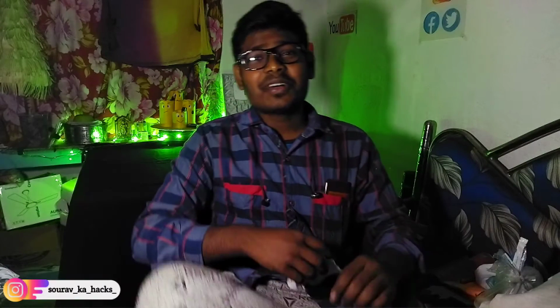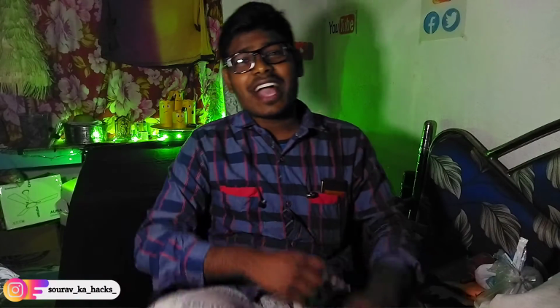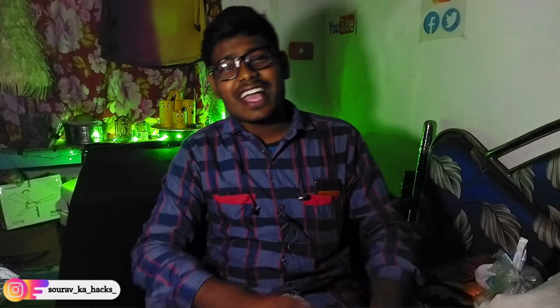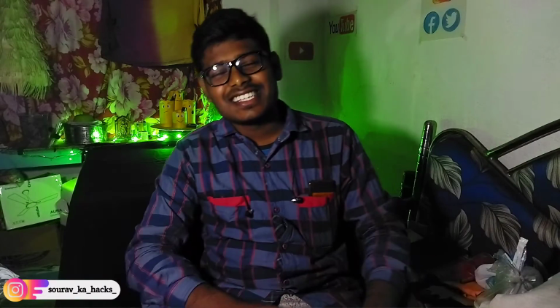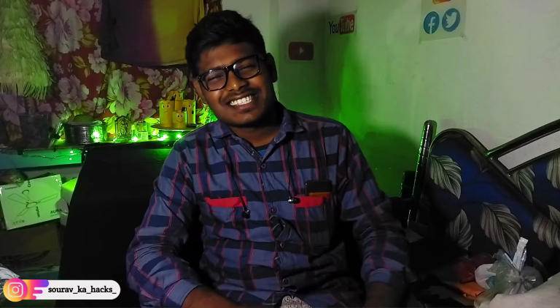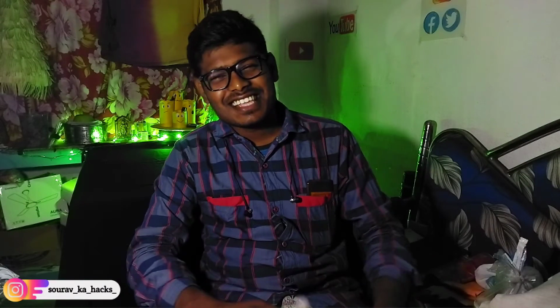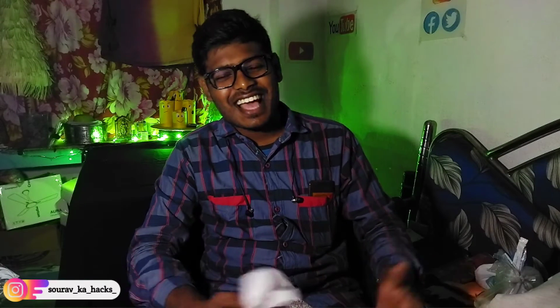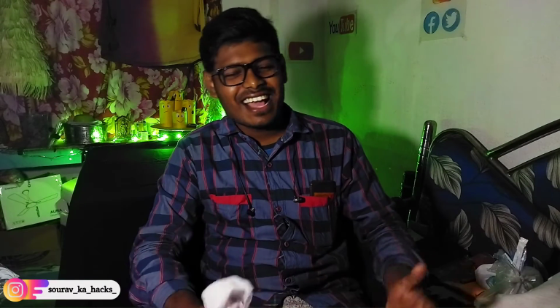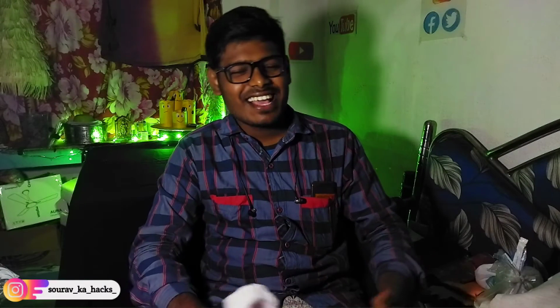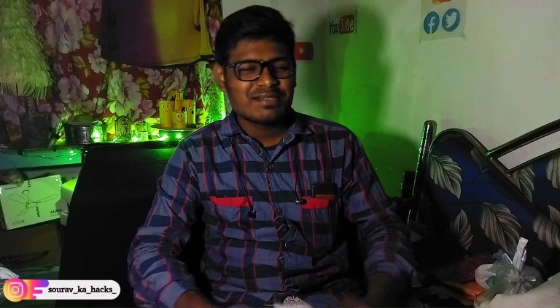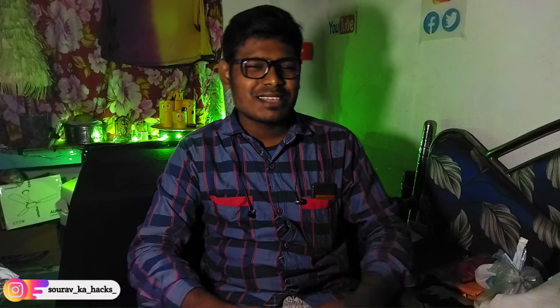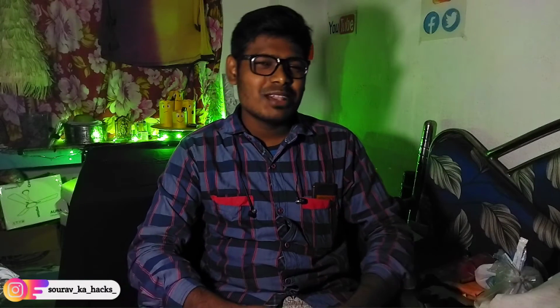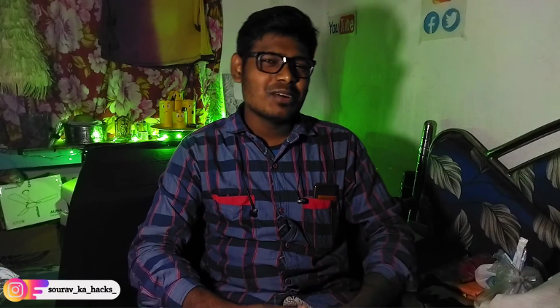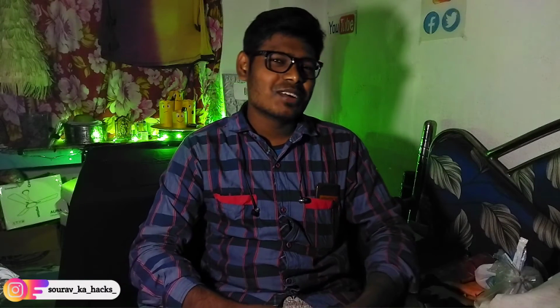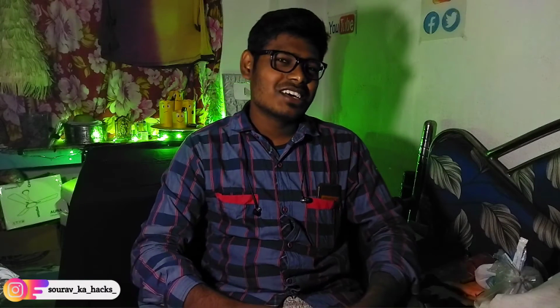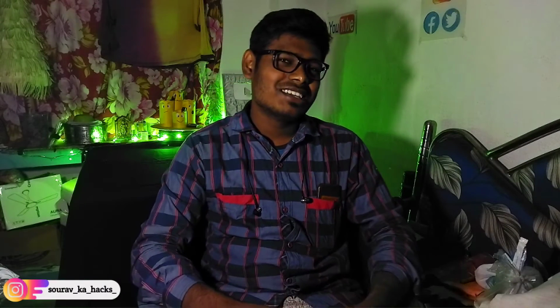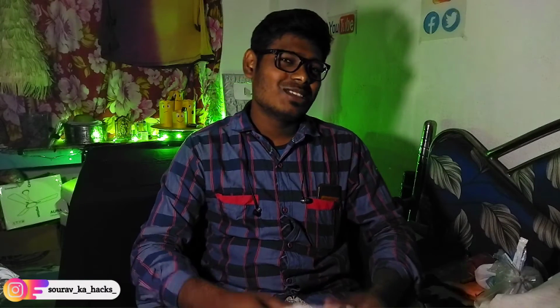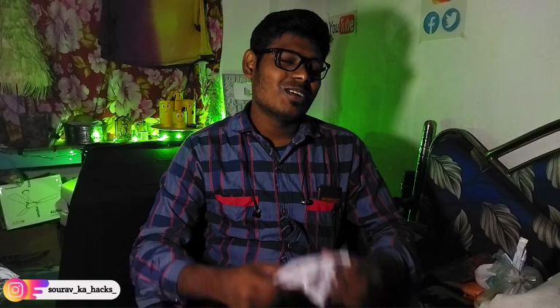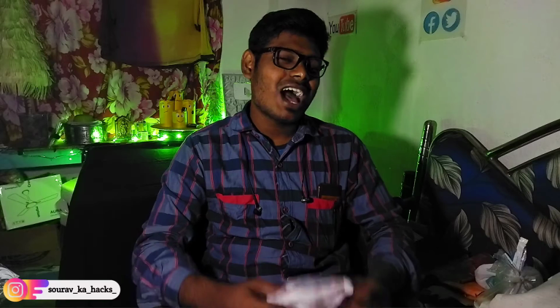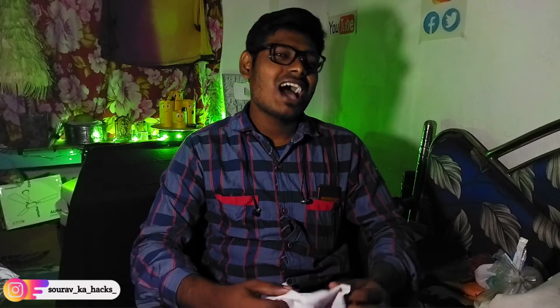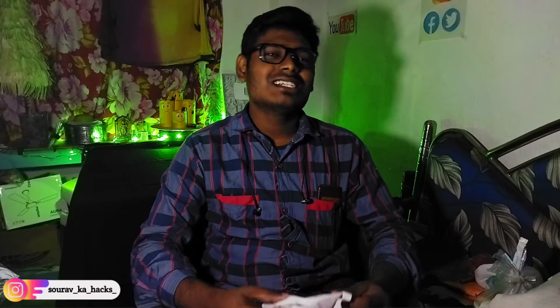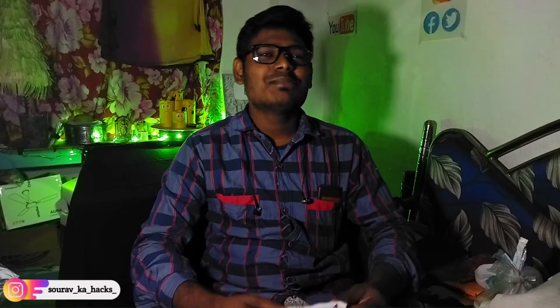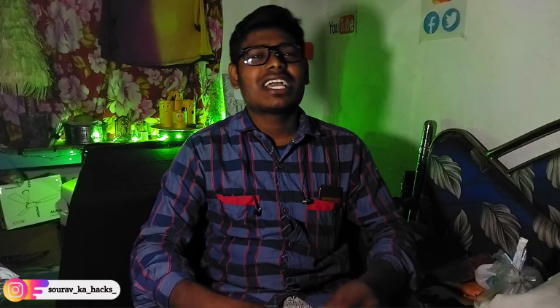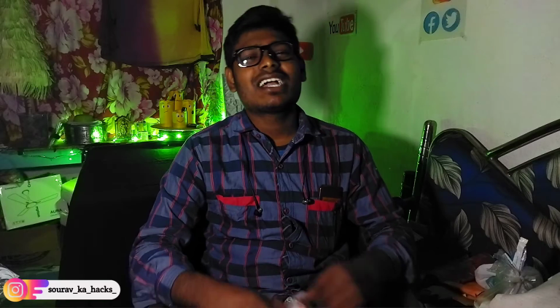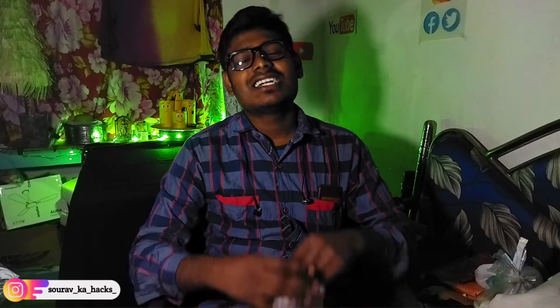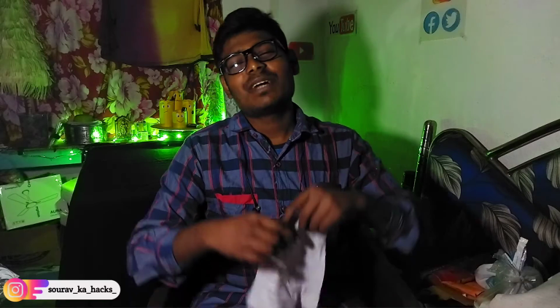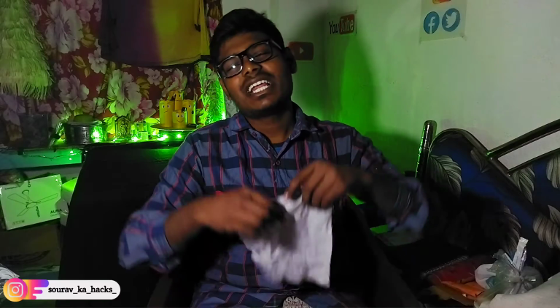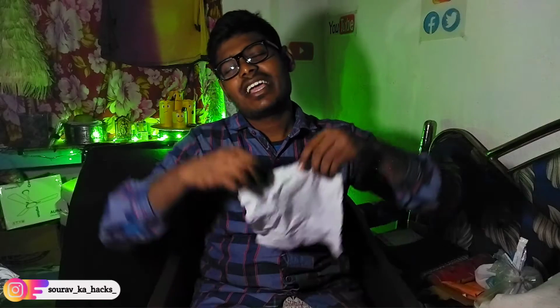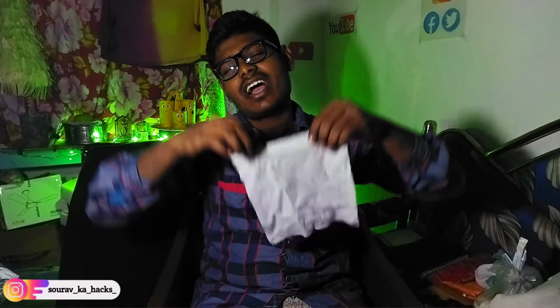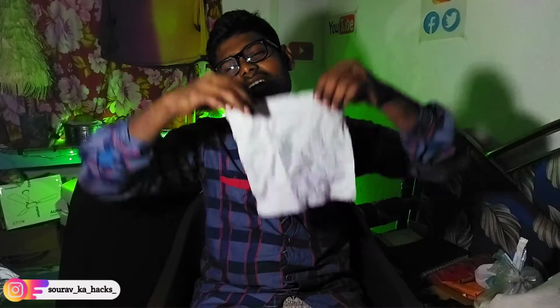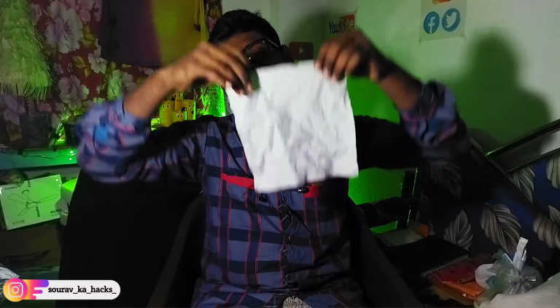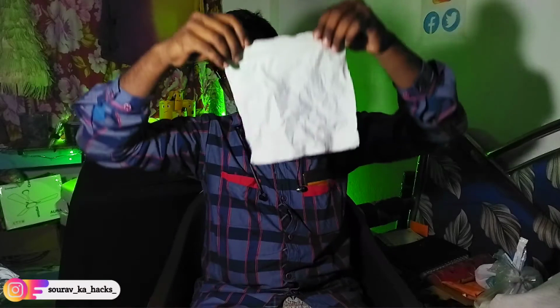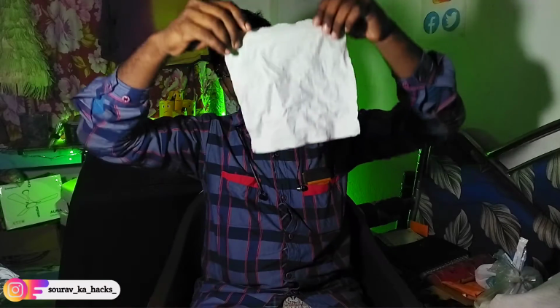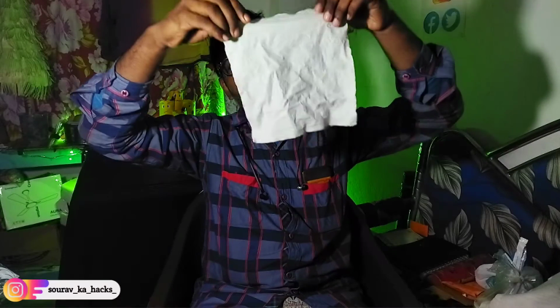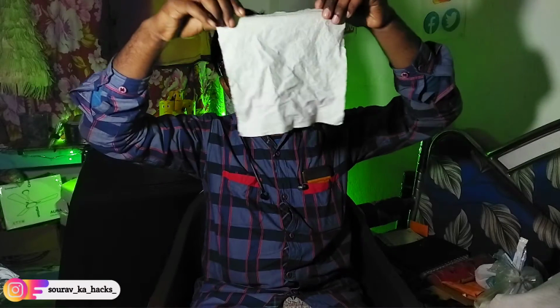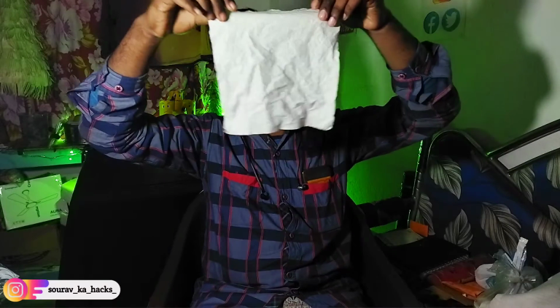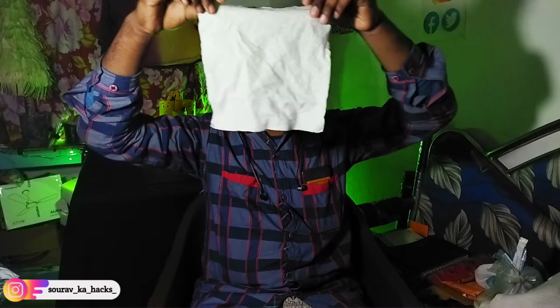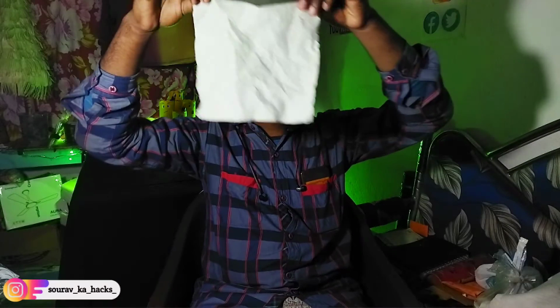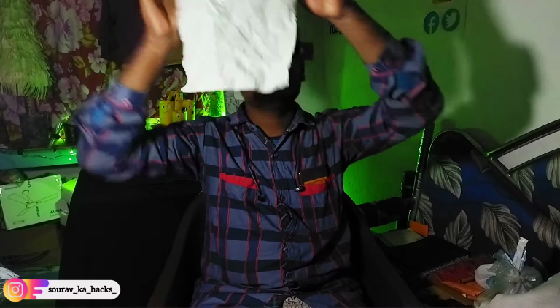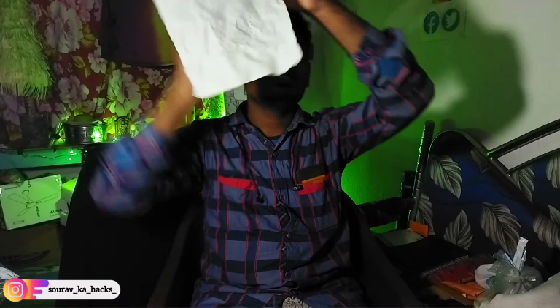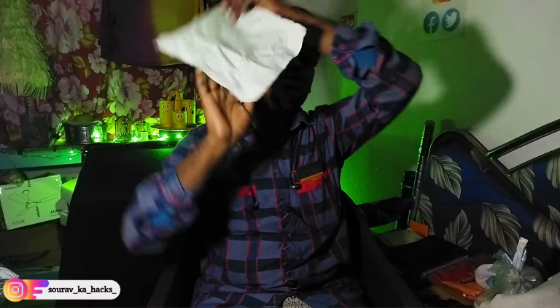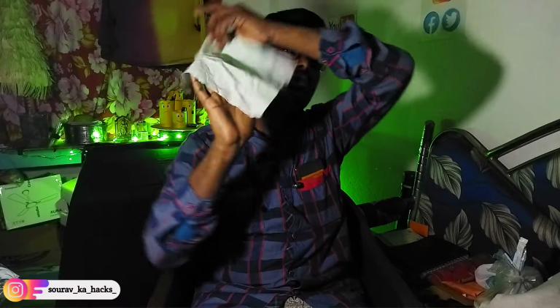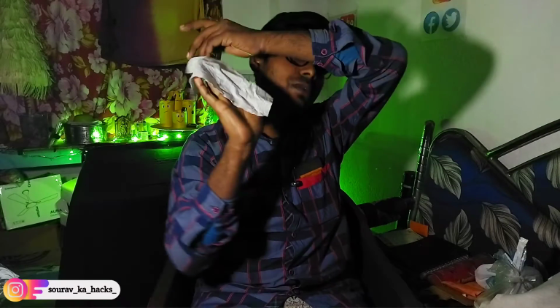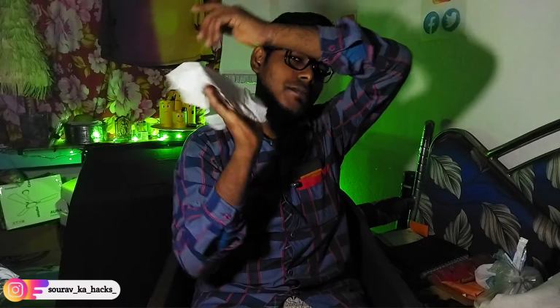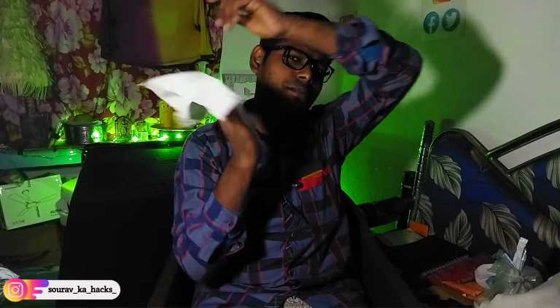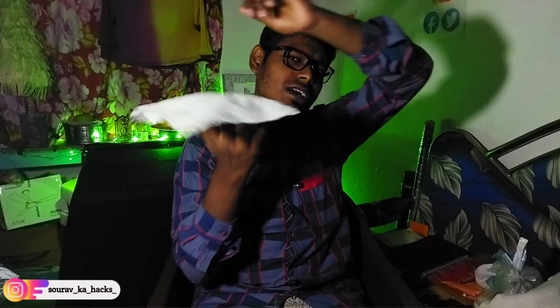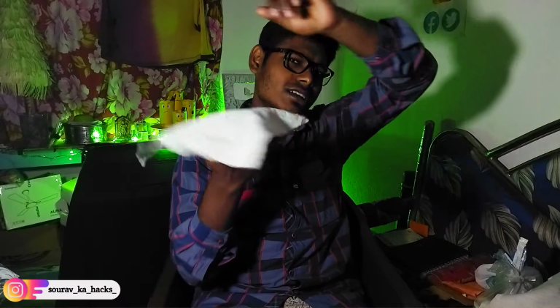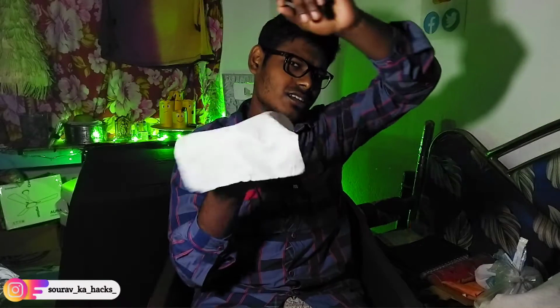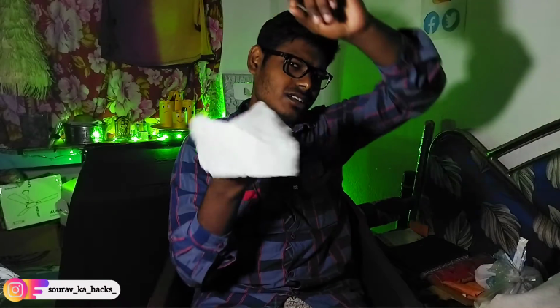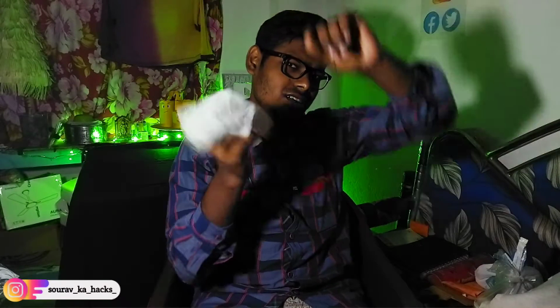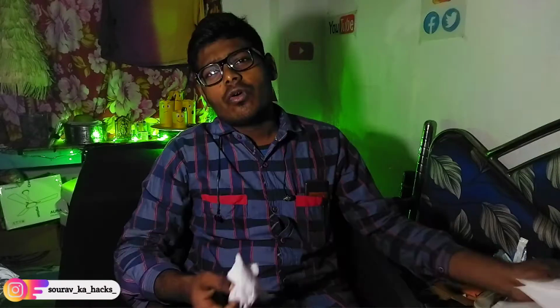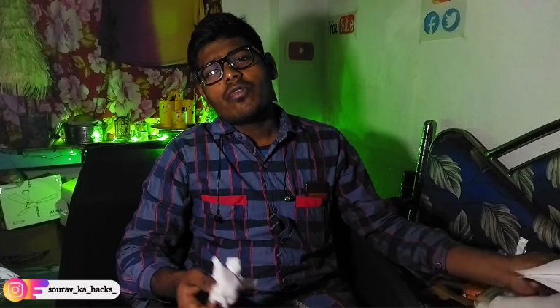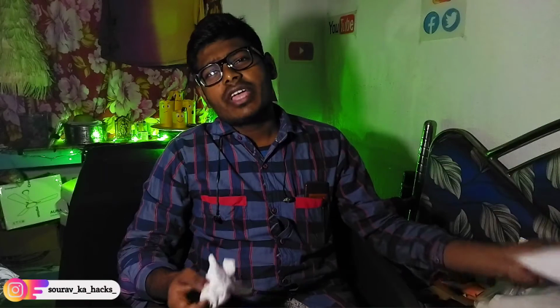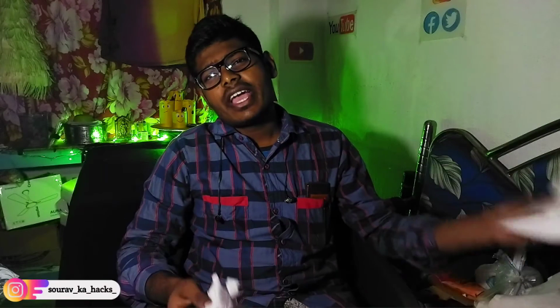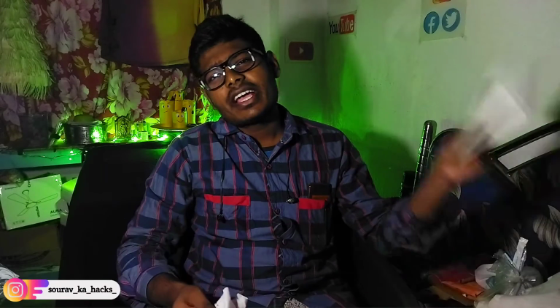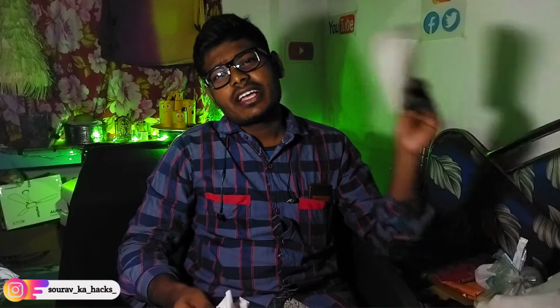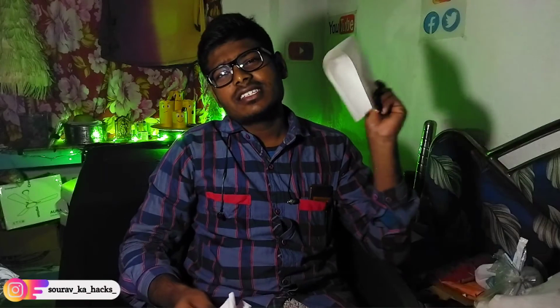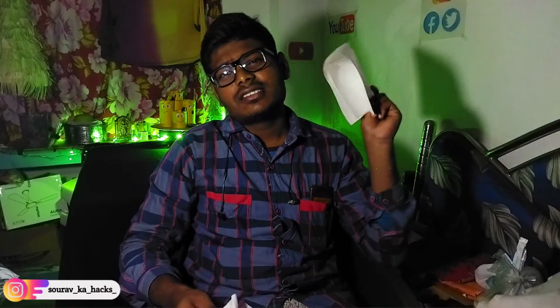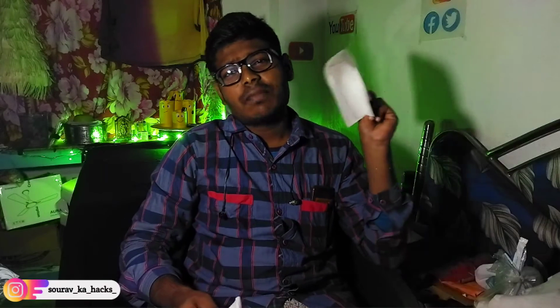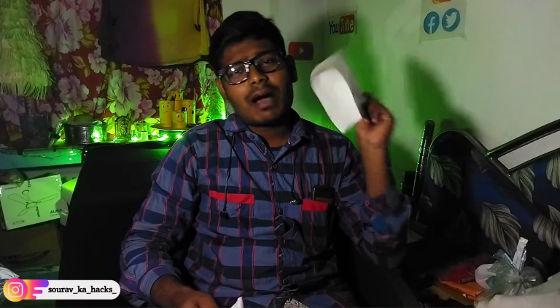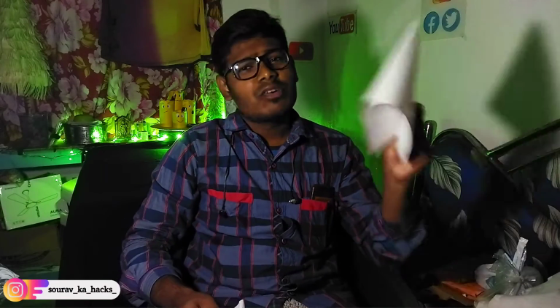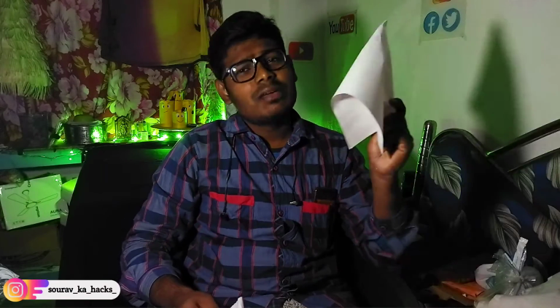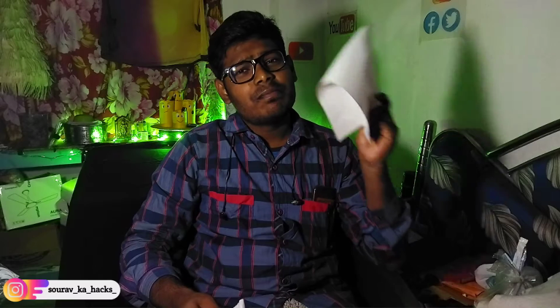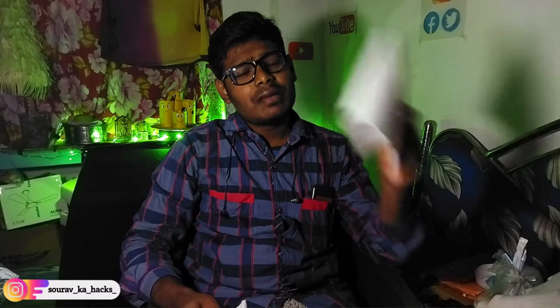So guys, come on. What are we going to do? Today we are going to do tissue paper. Let's start with this paper.